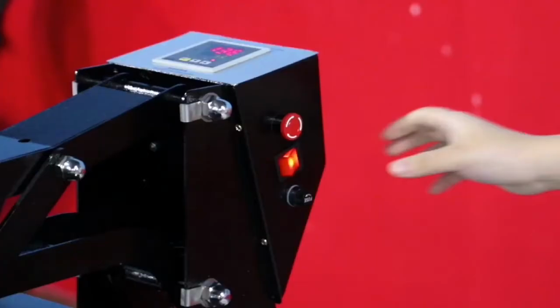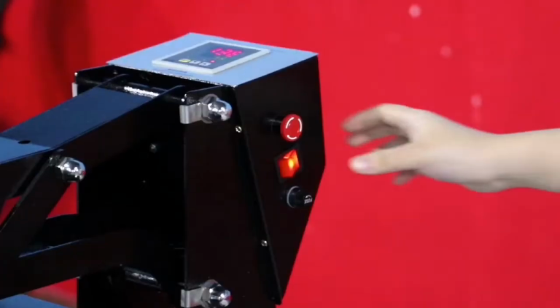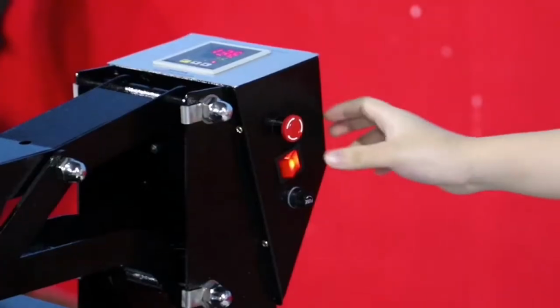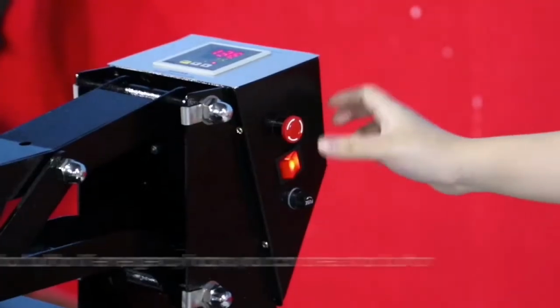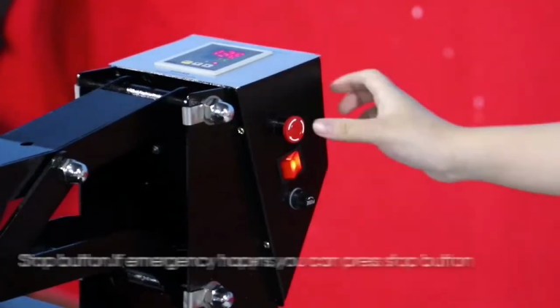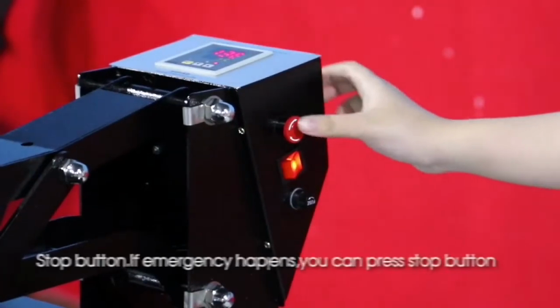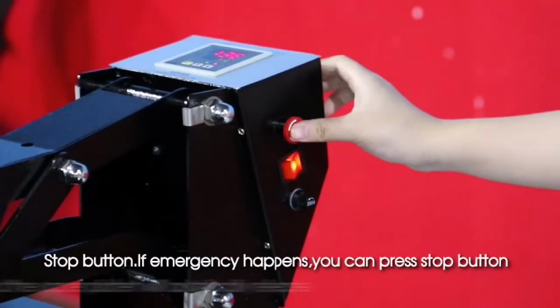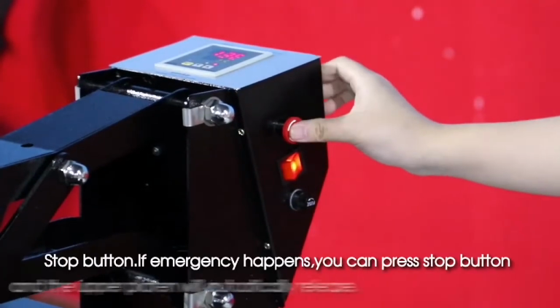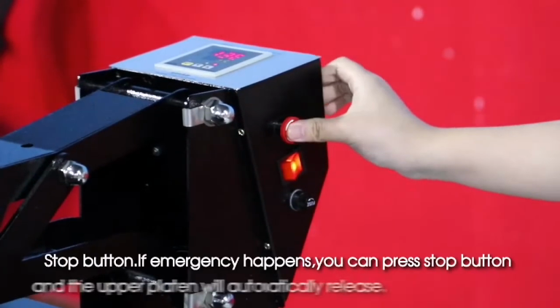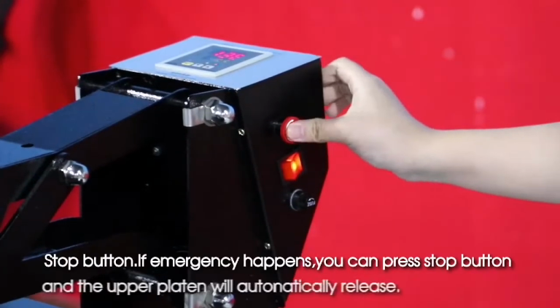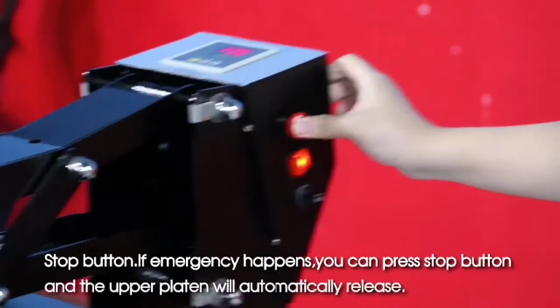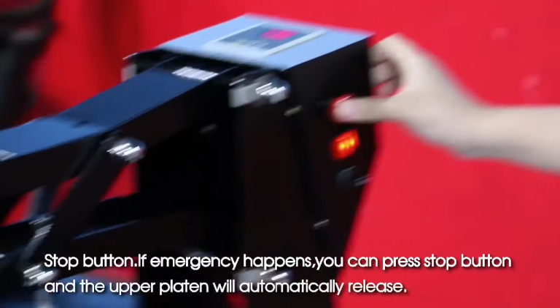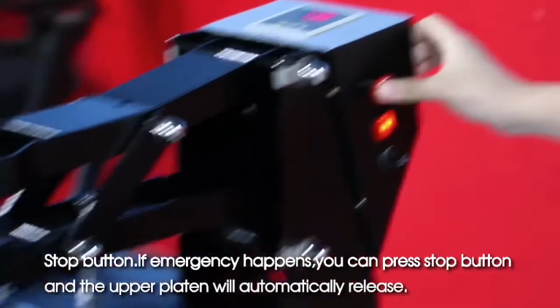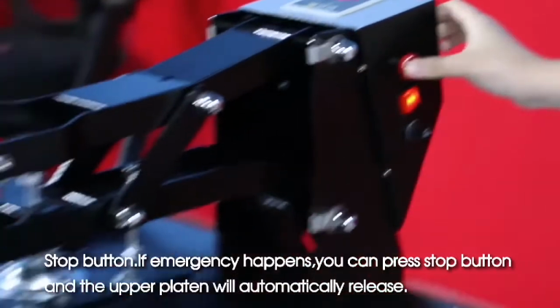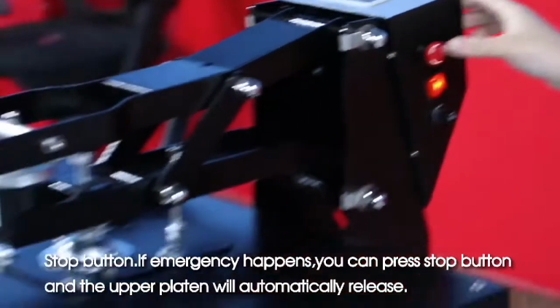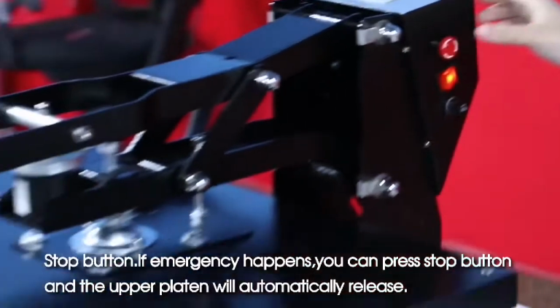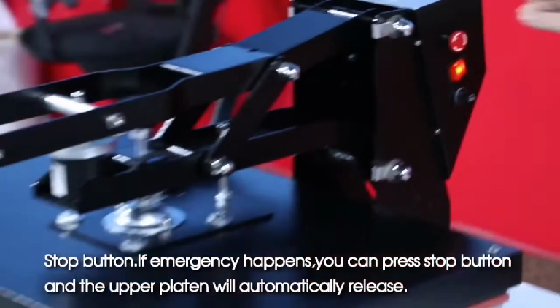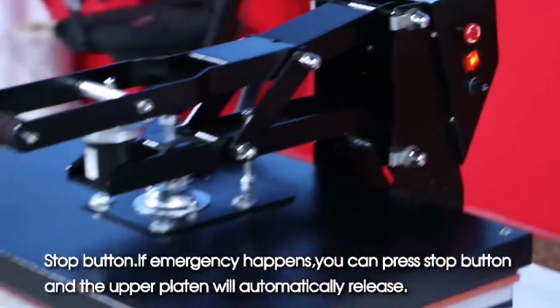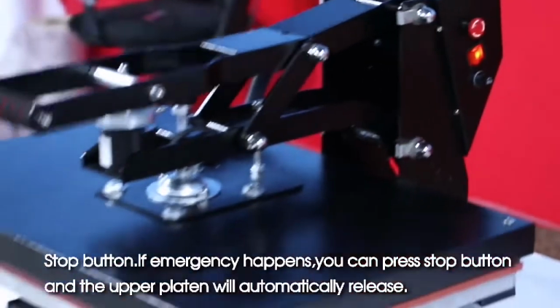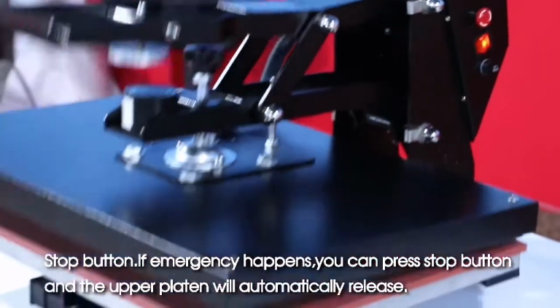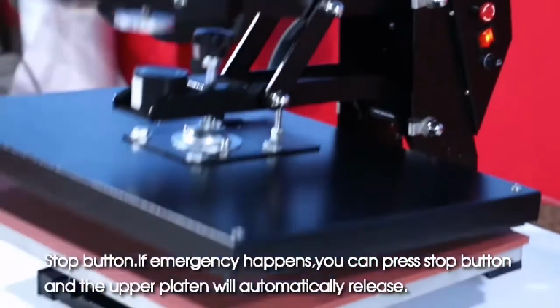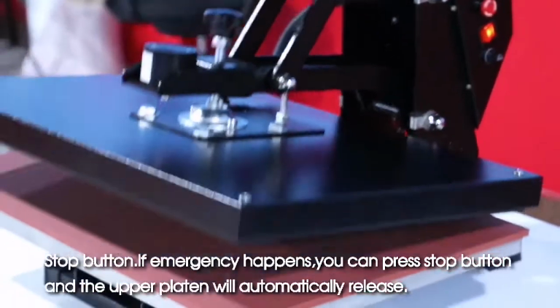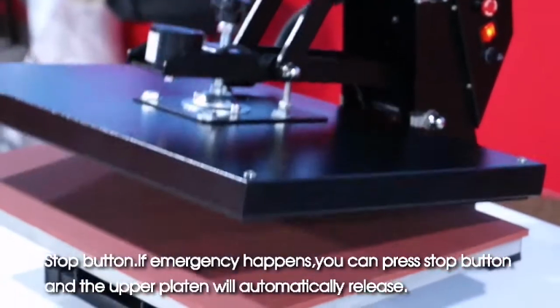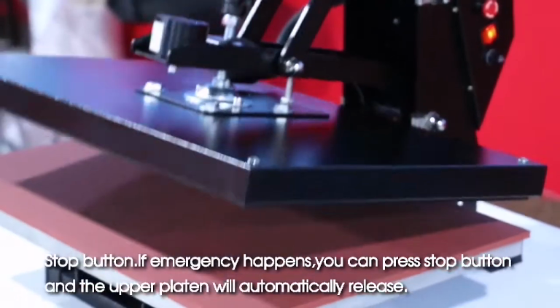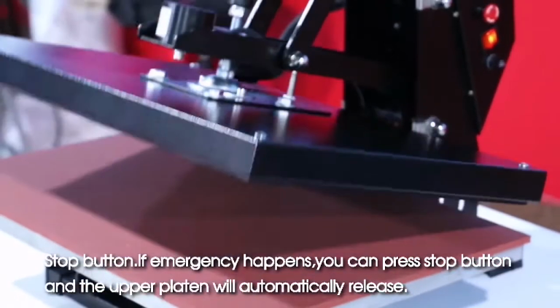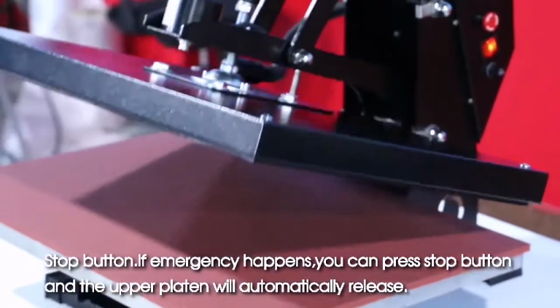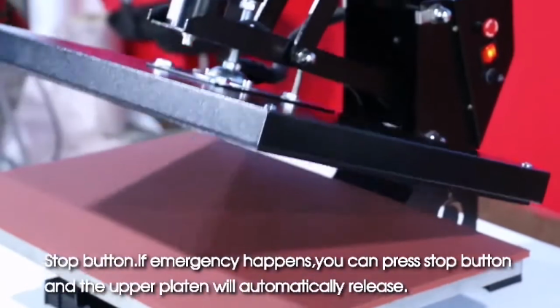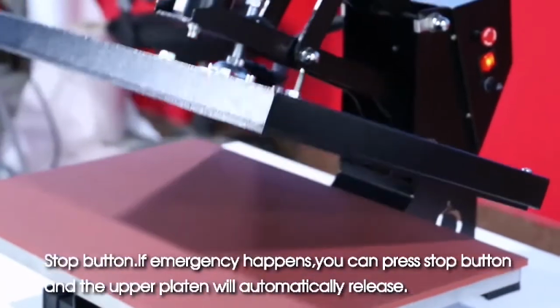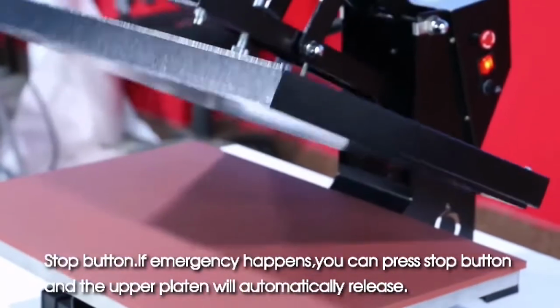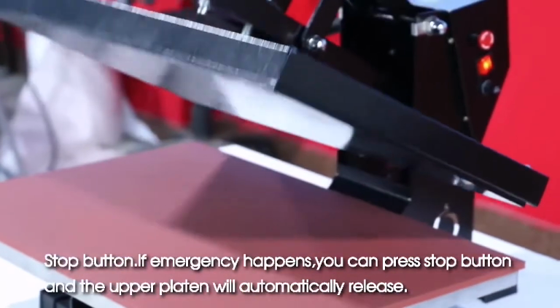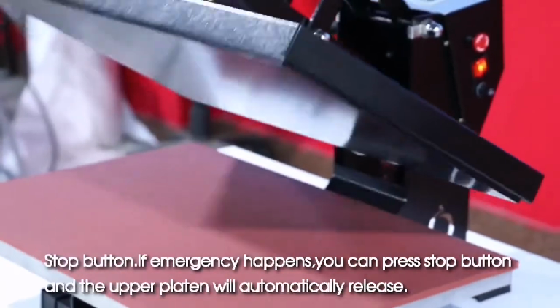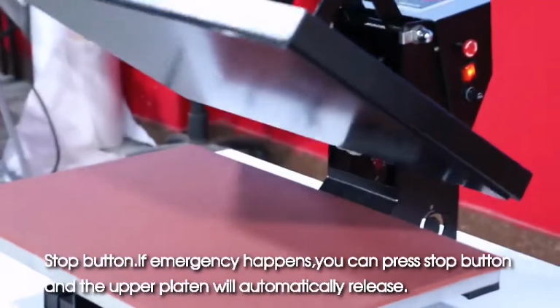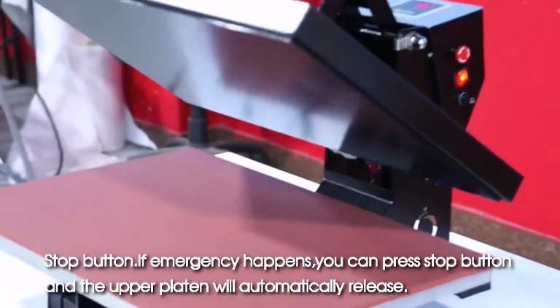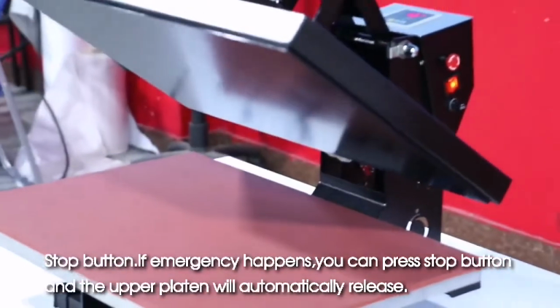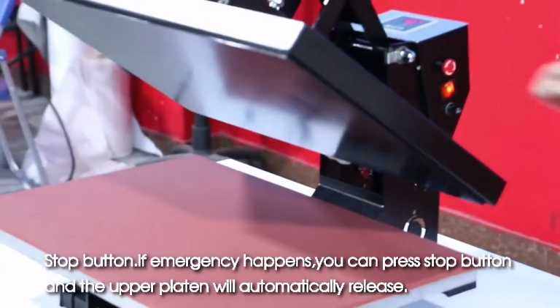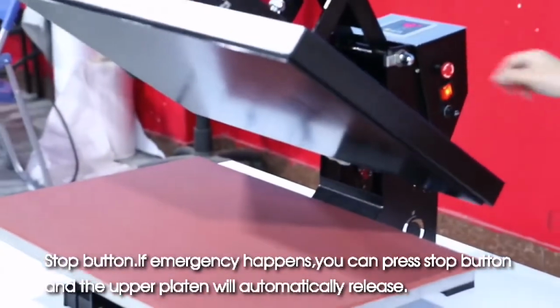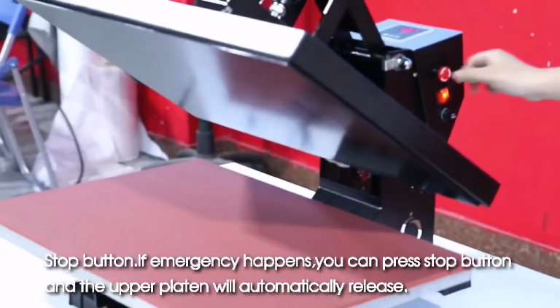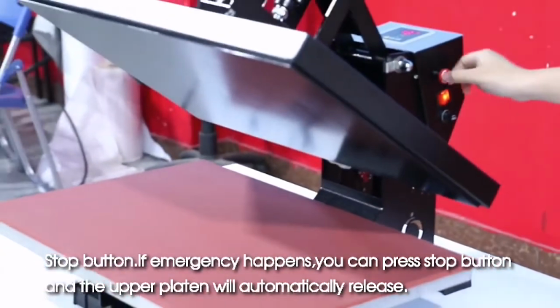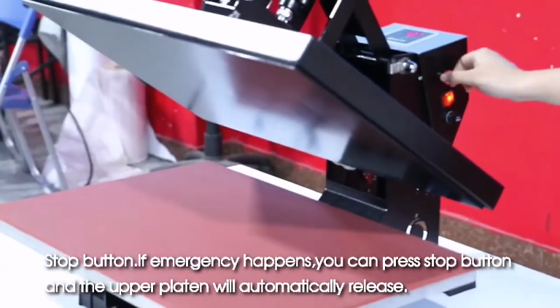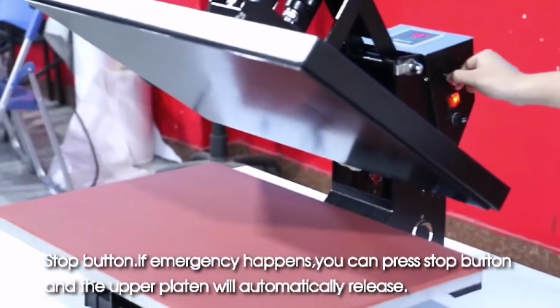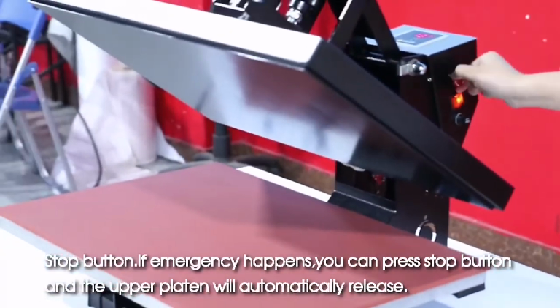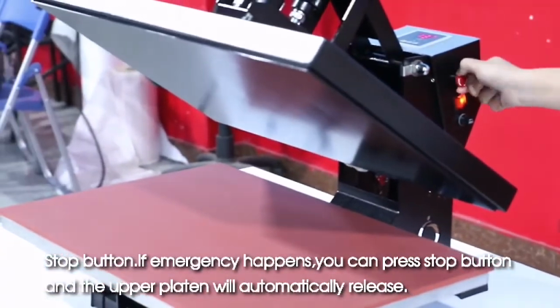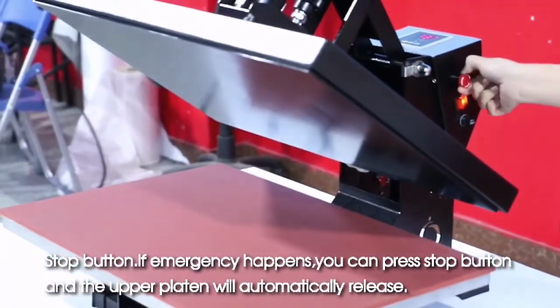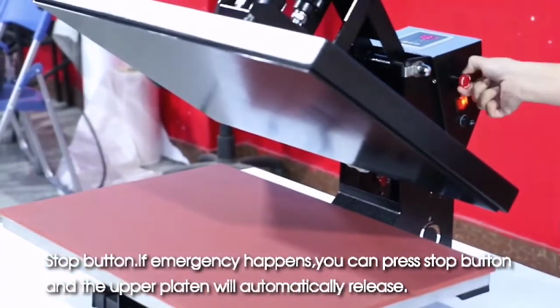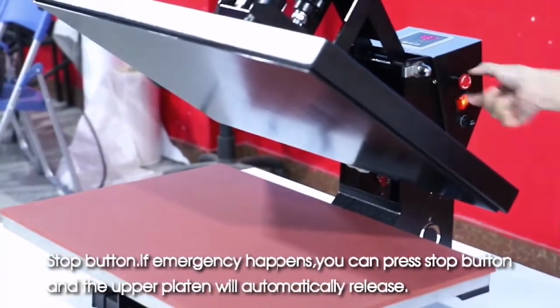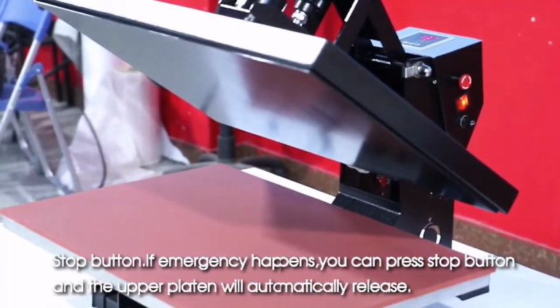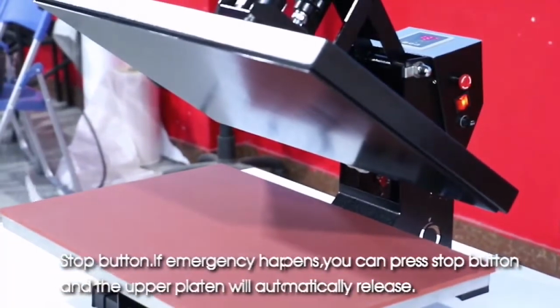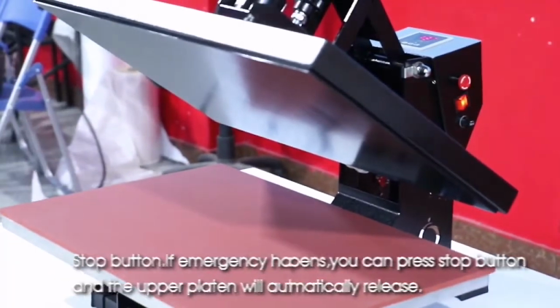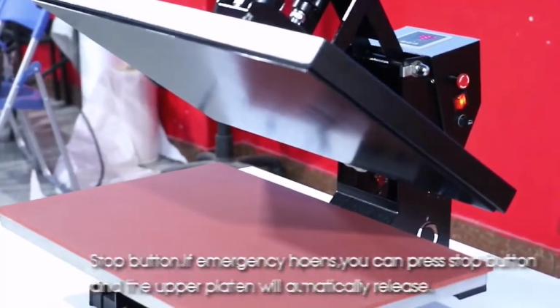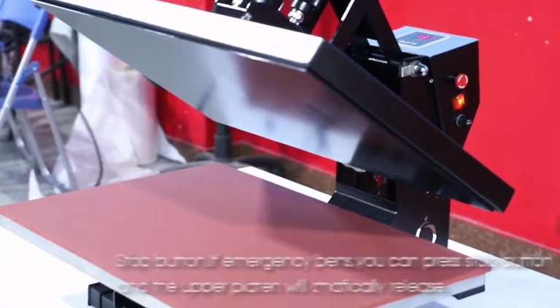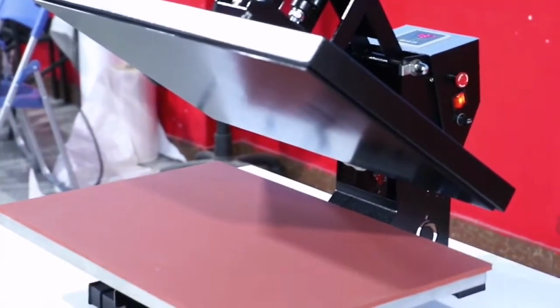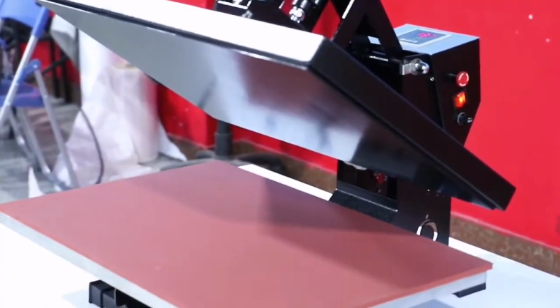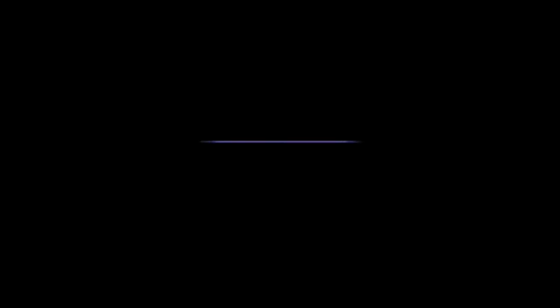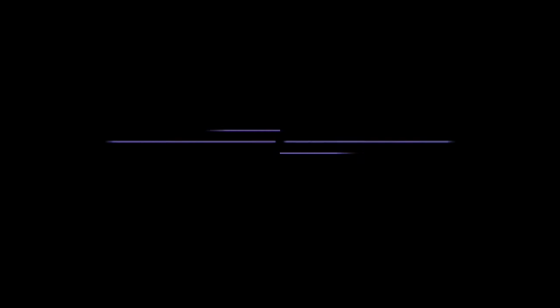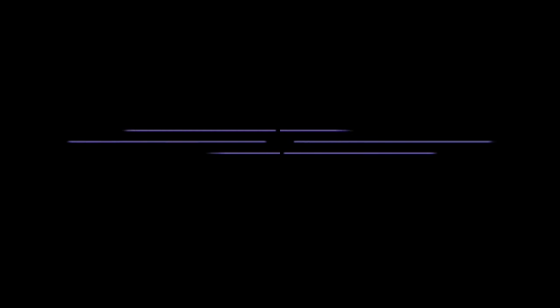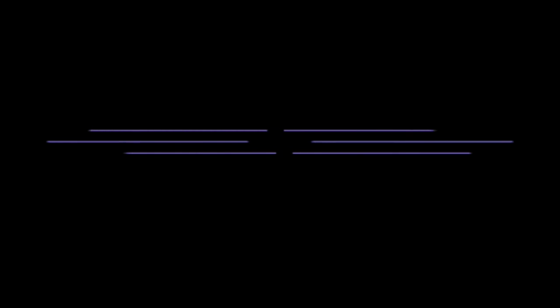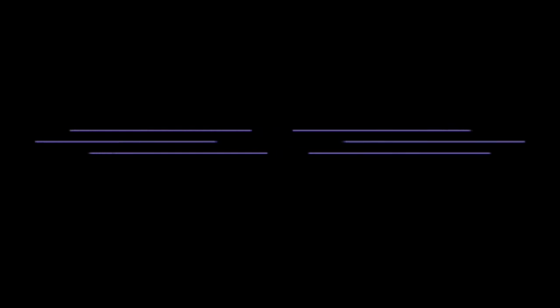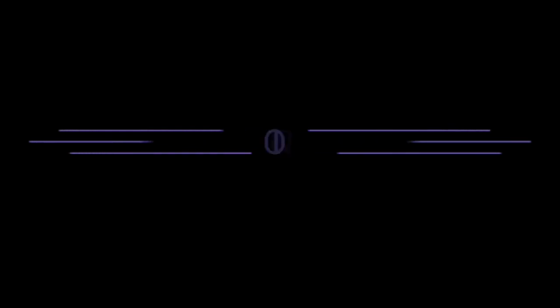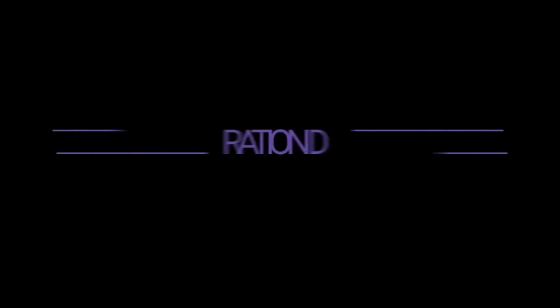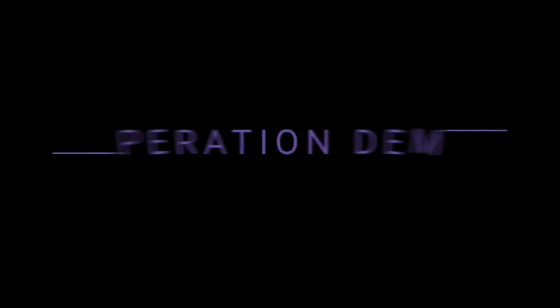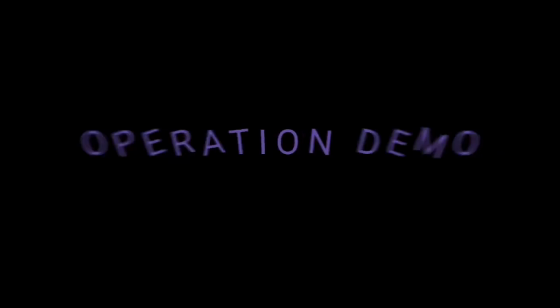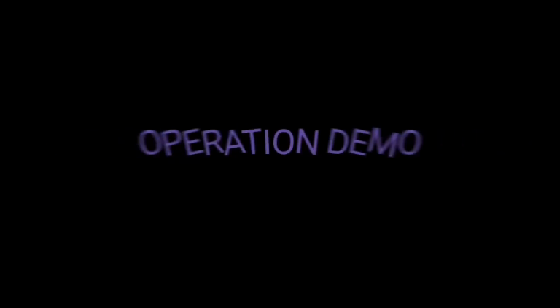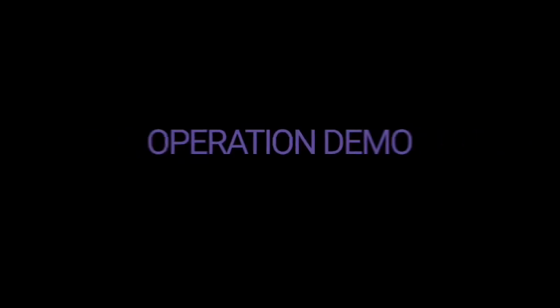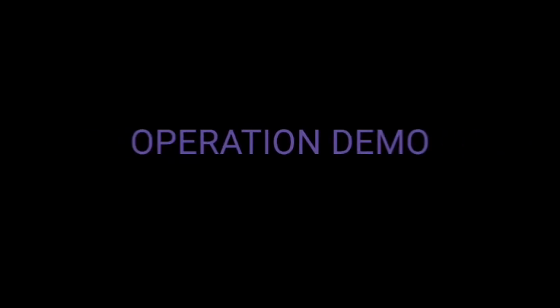Stop button: if an emergency happens, you can press the stop button and the upper platen will automatically release. Operation demo.